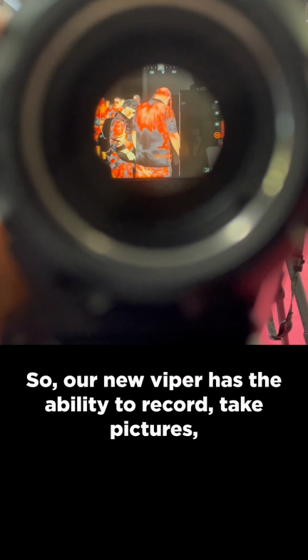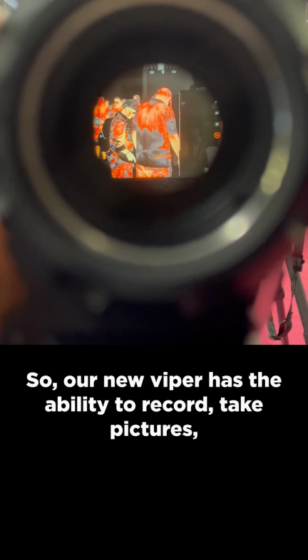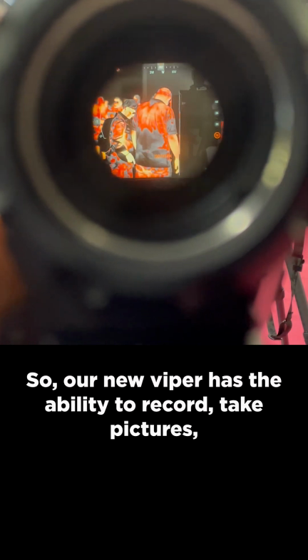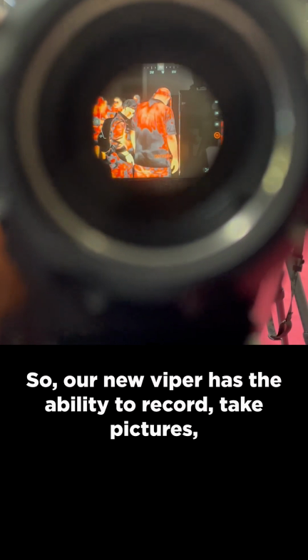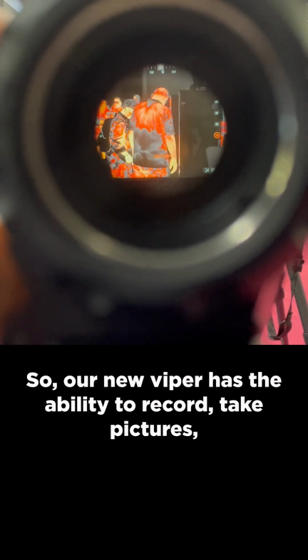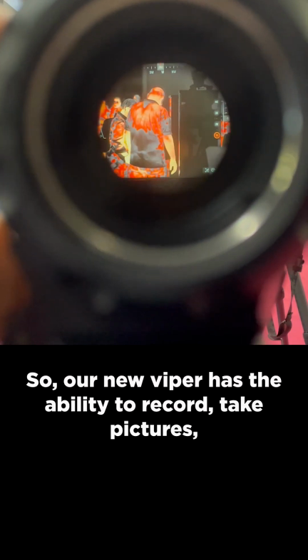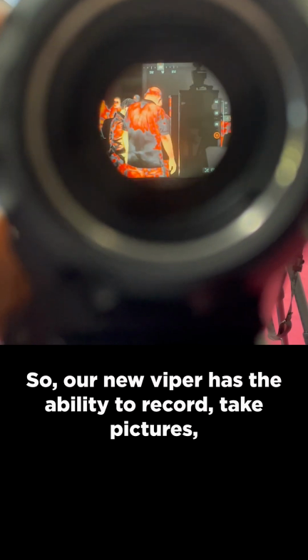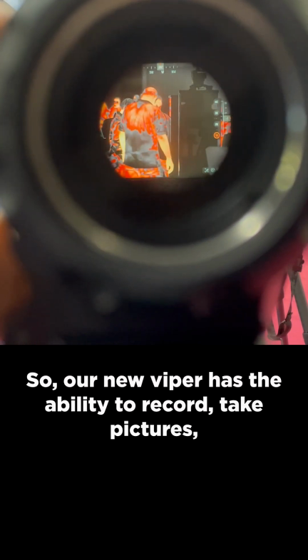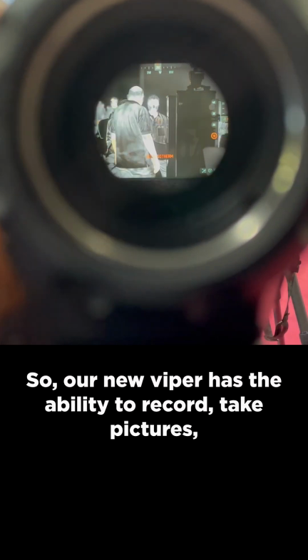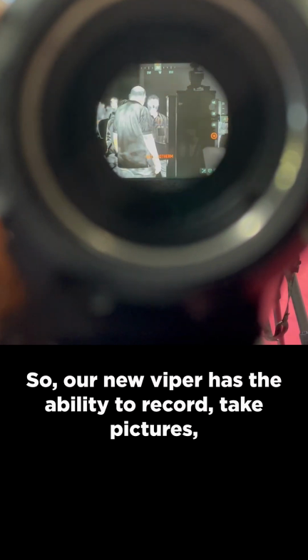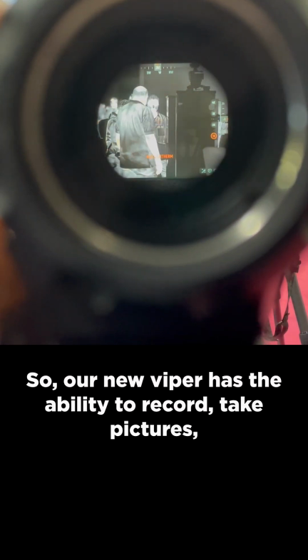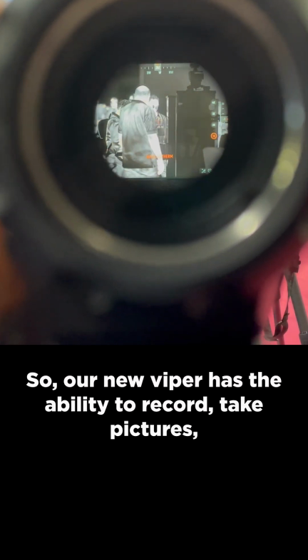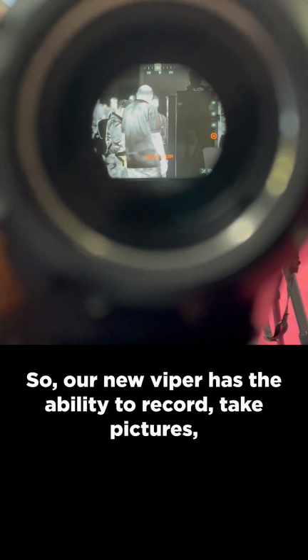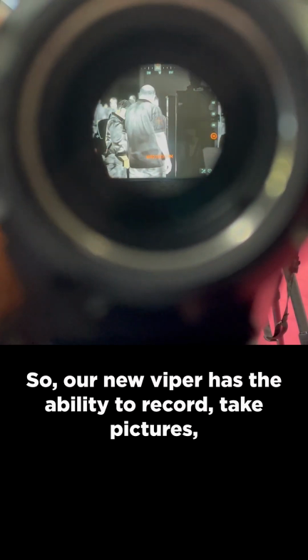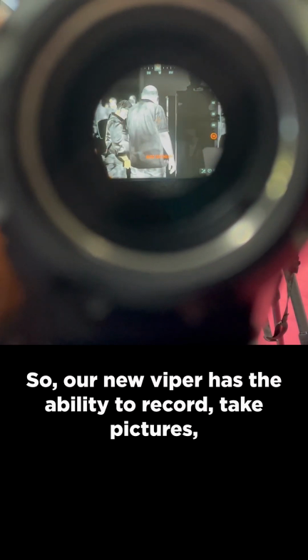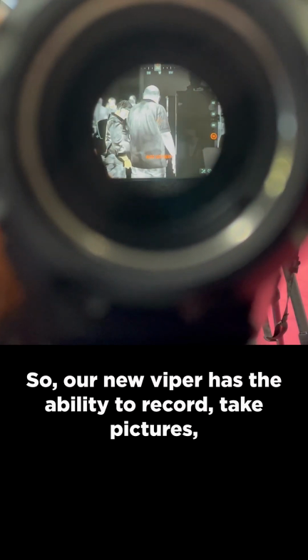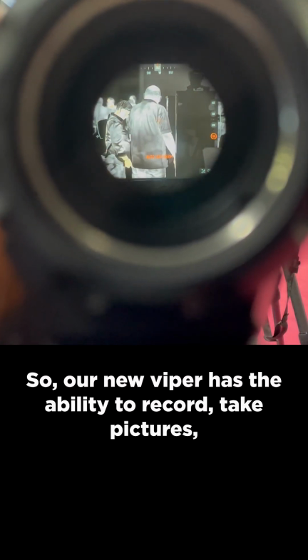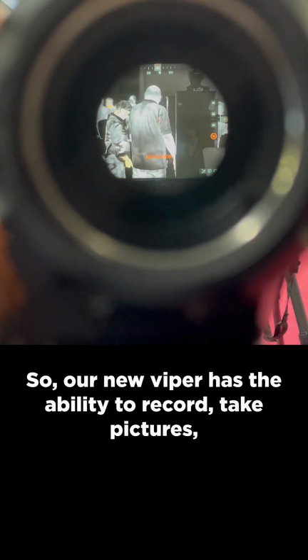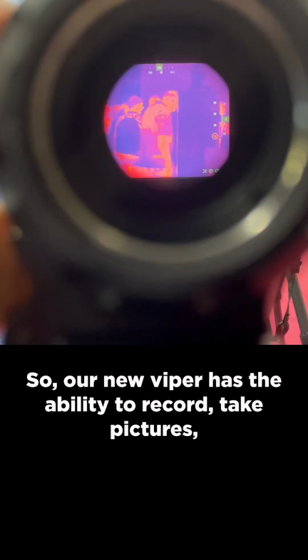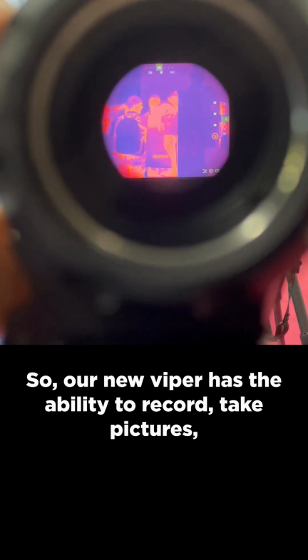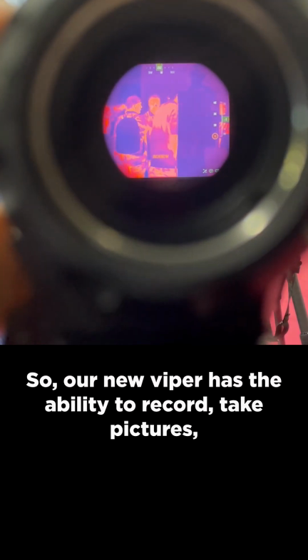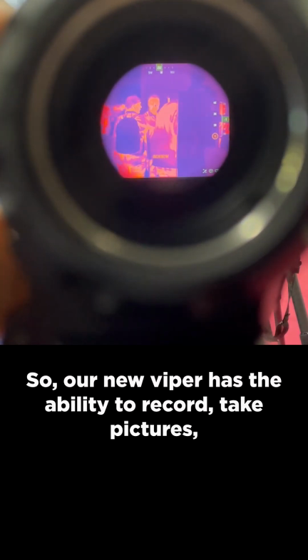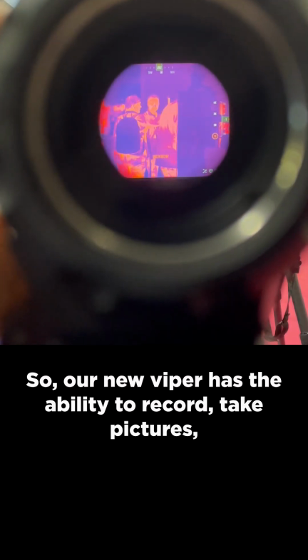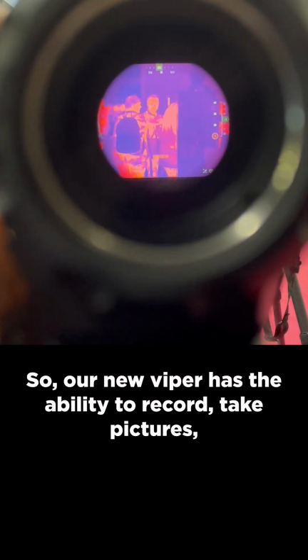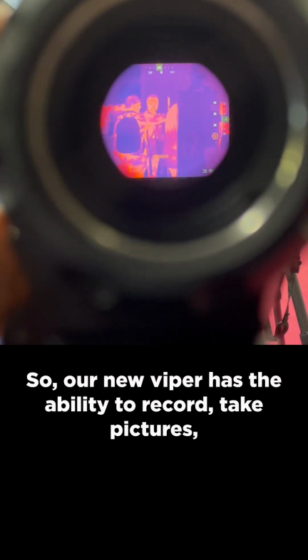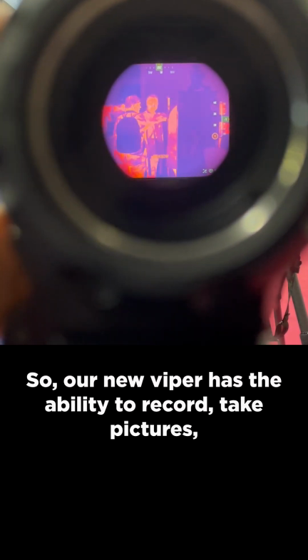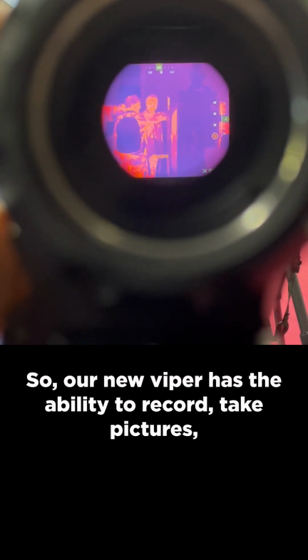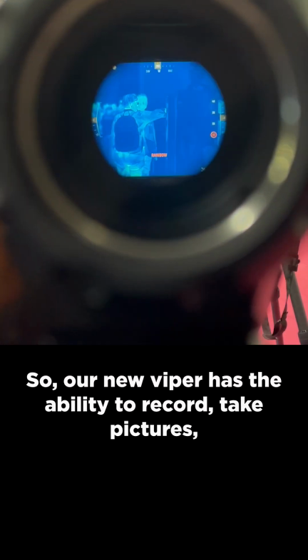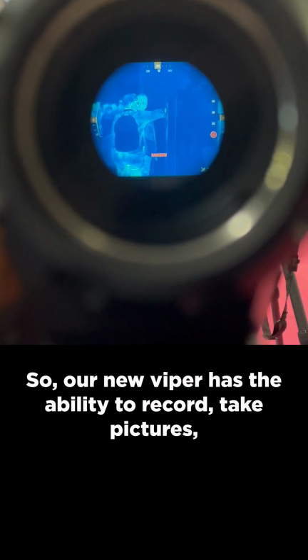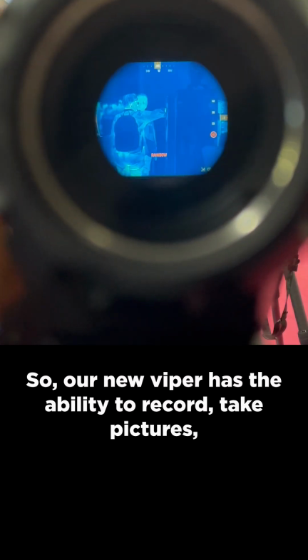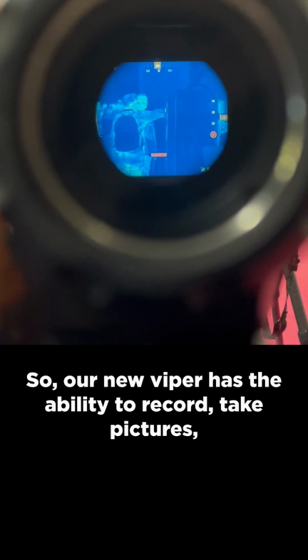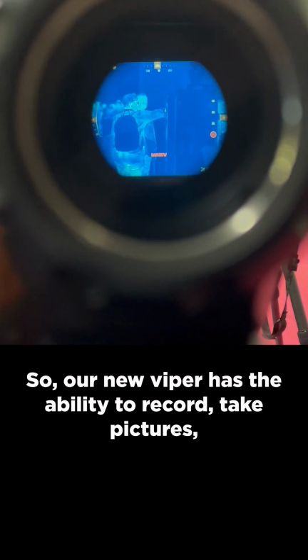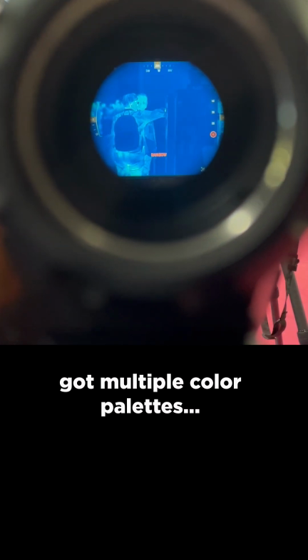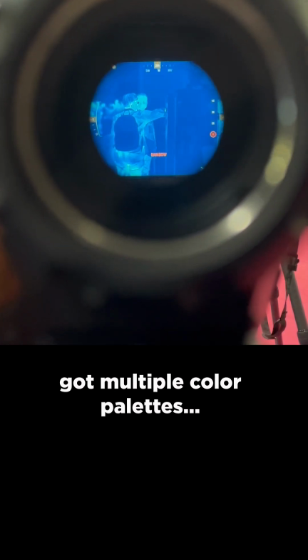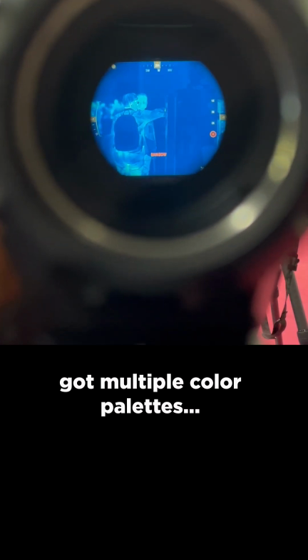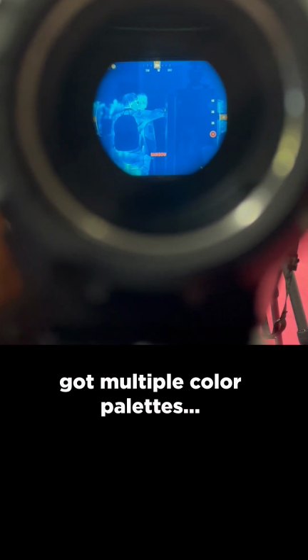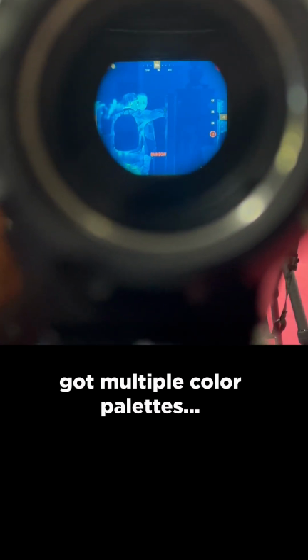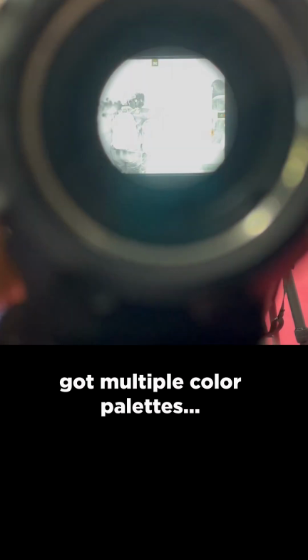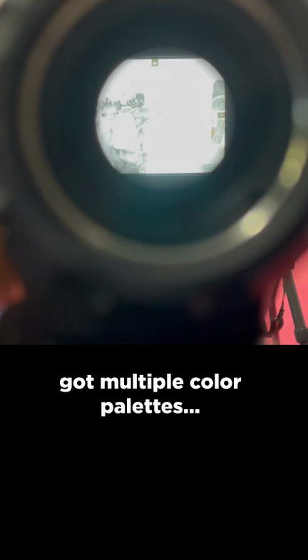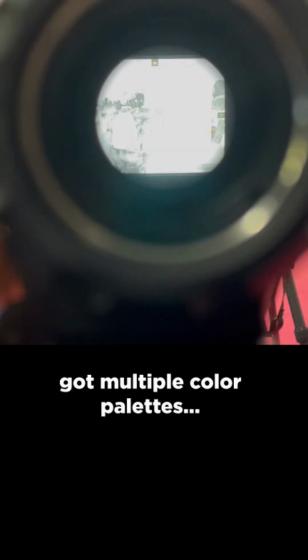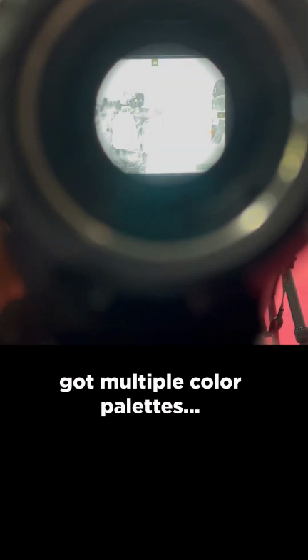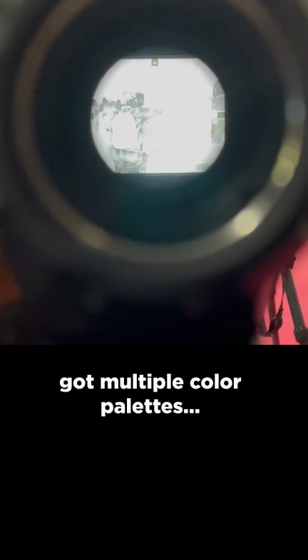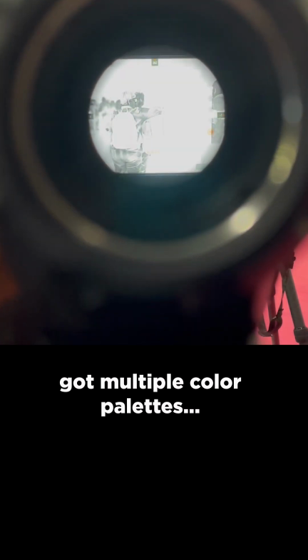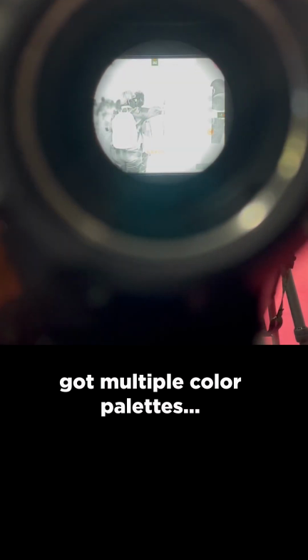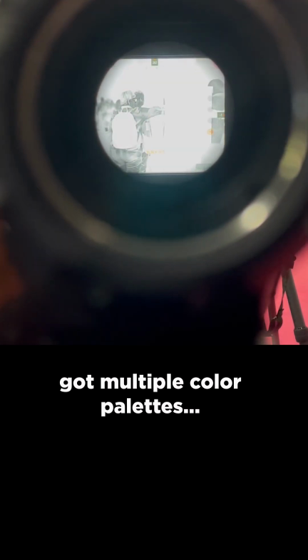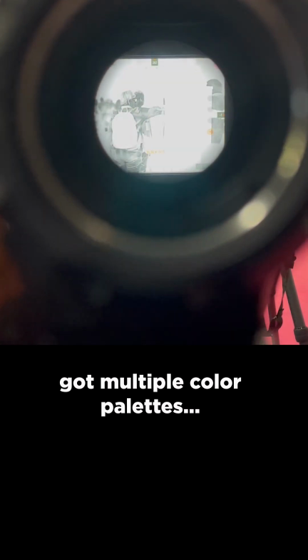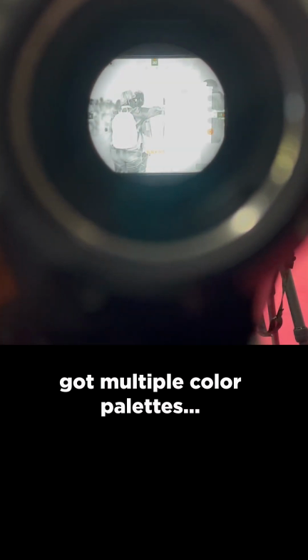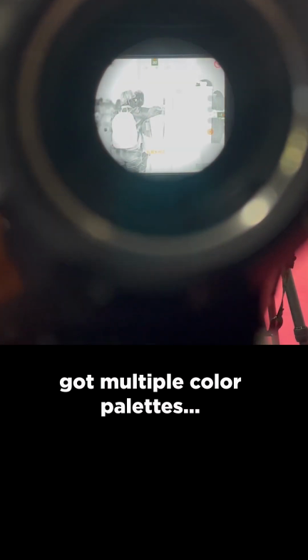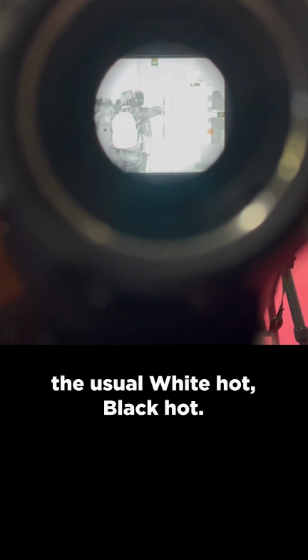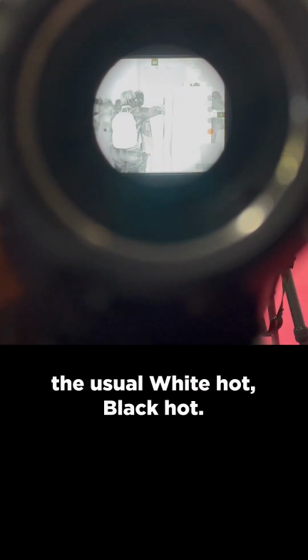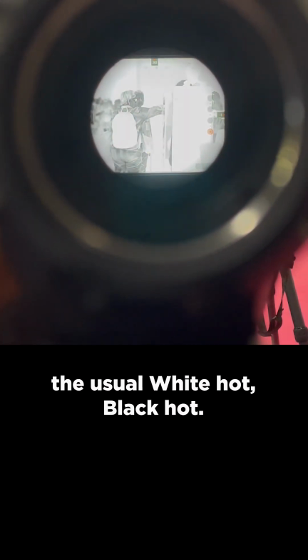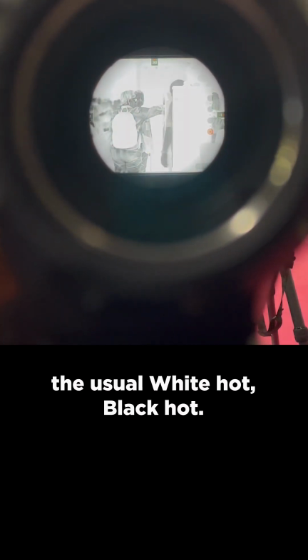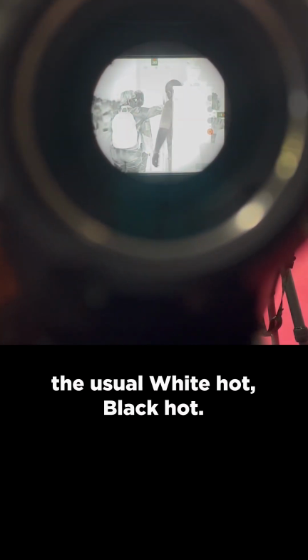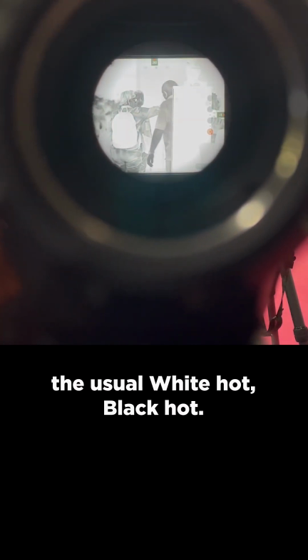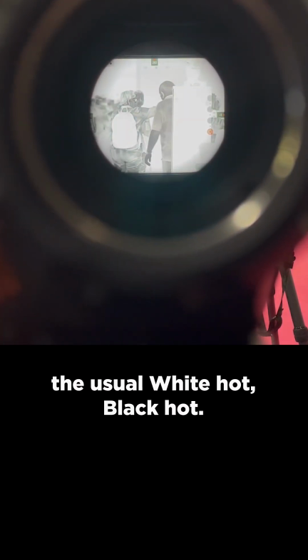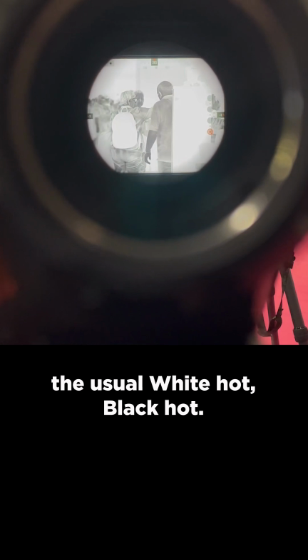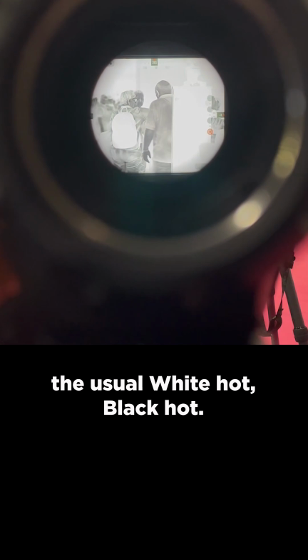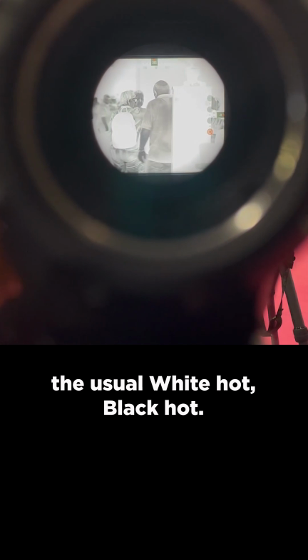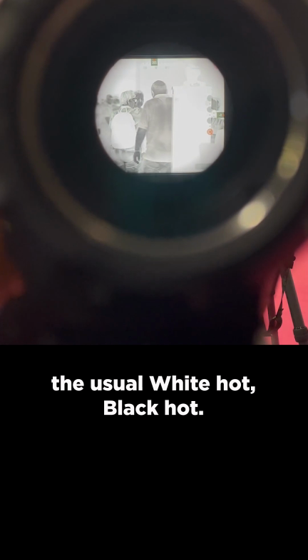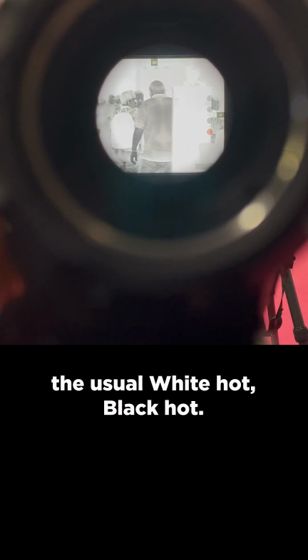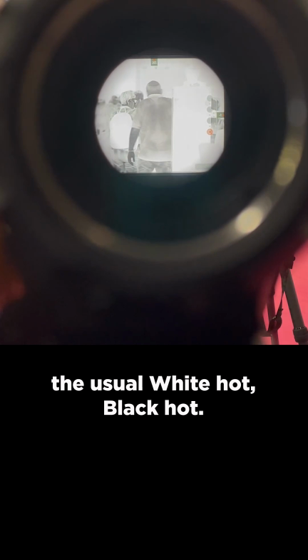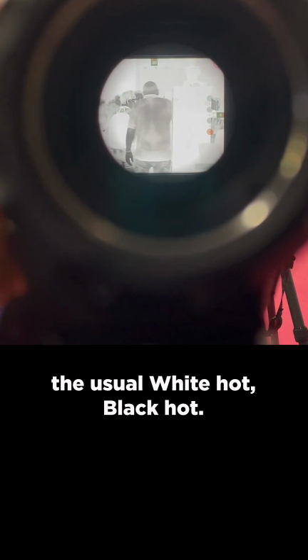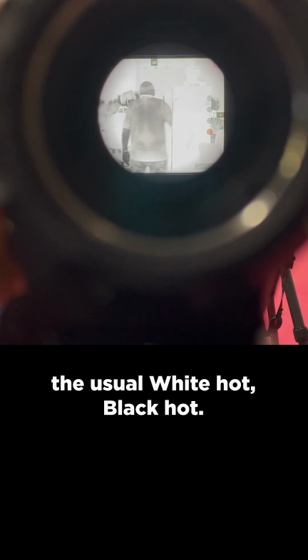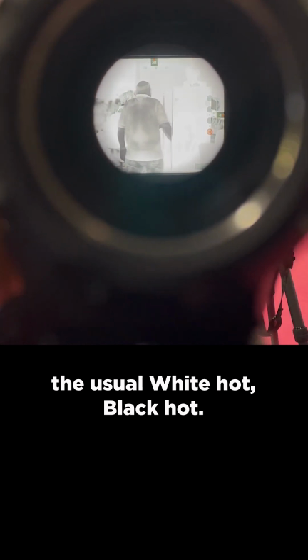Our new Viper has the ability to record and take pictures, and it has multiple color palettes — the usual white hot and black hot.